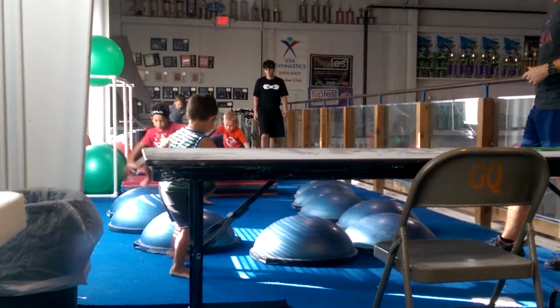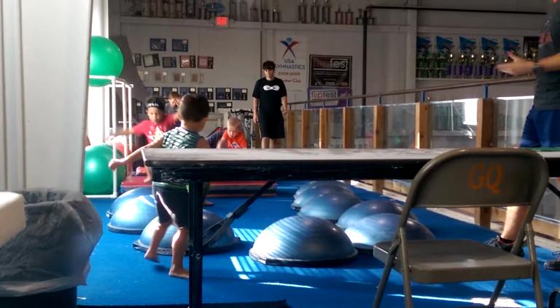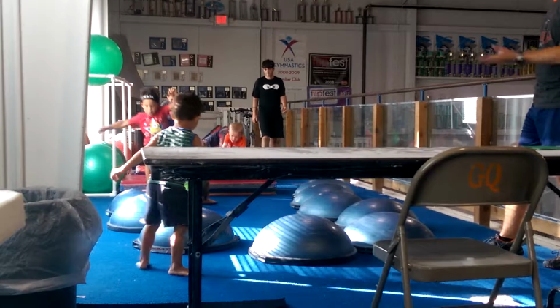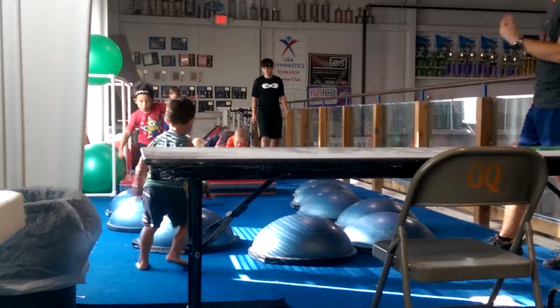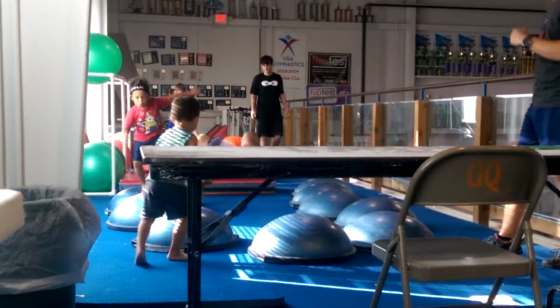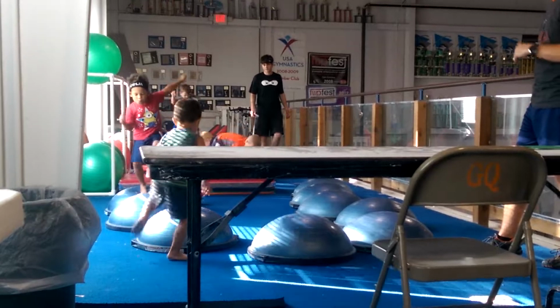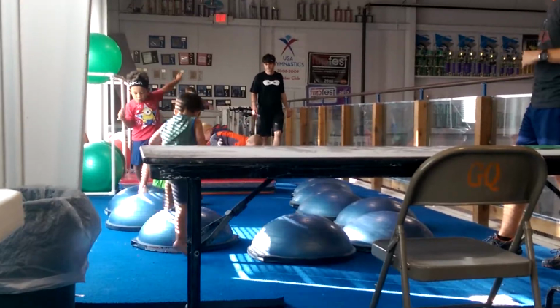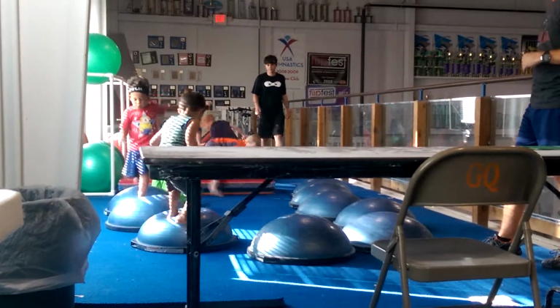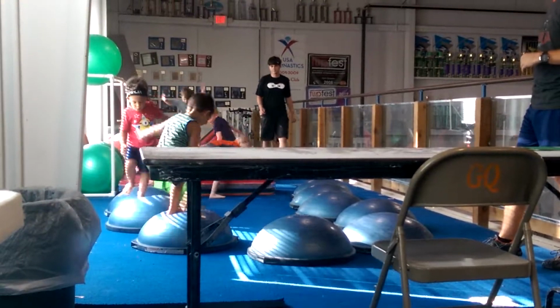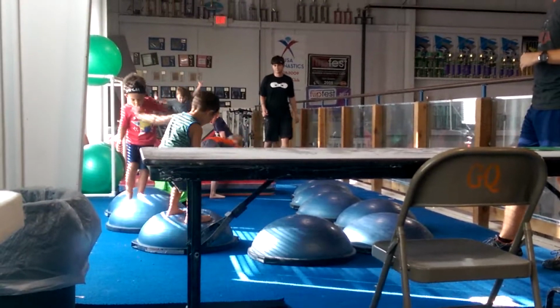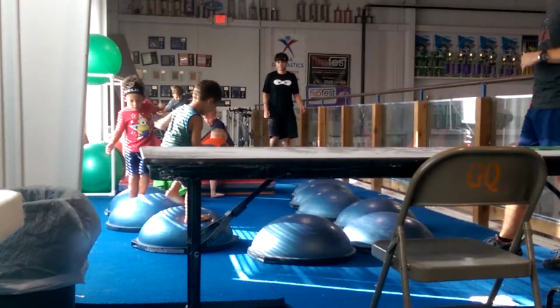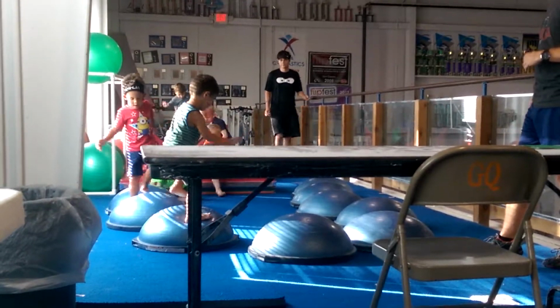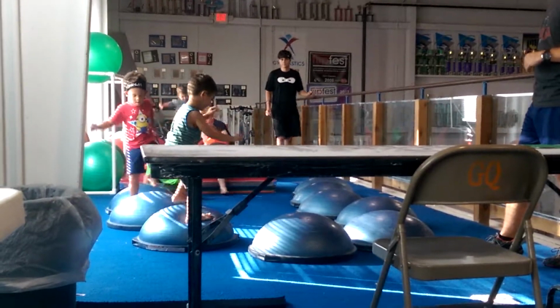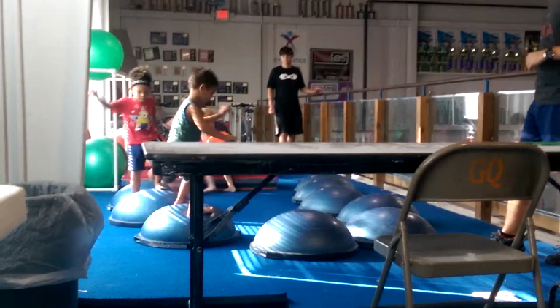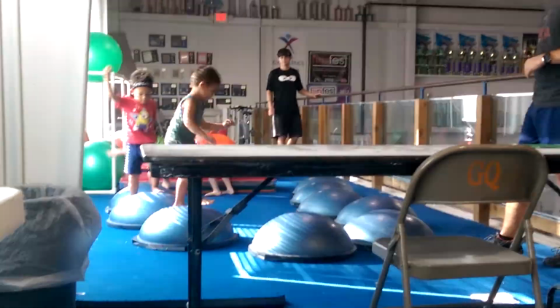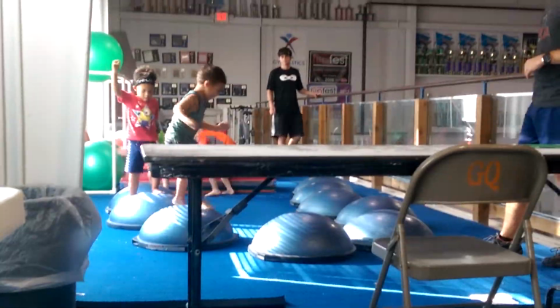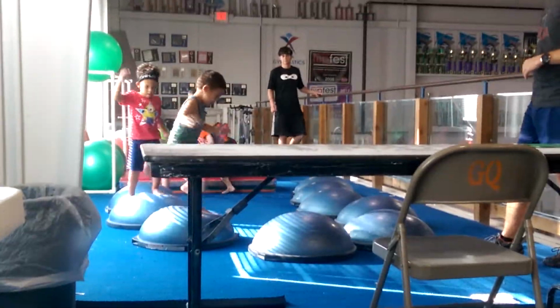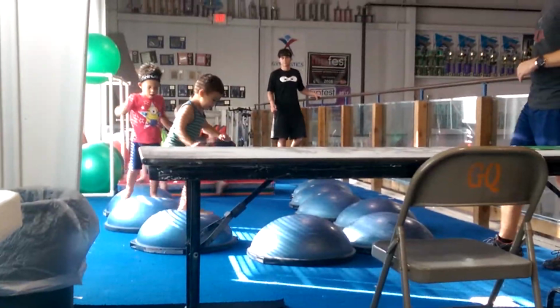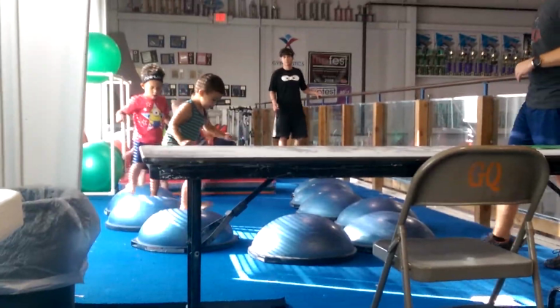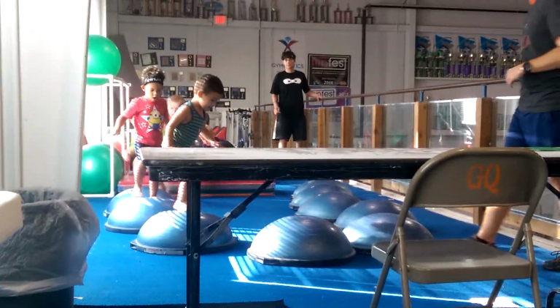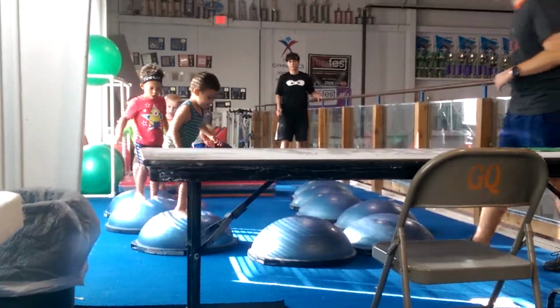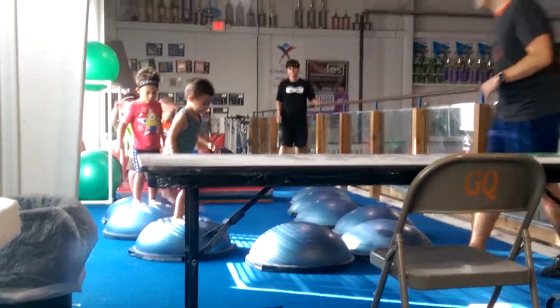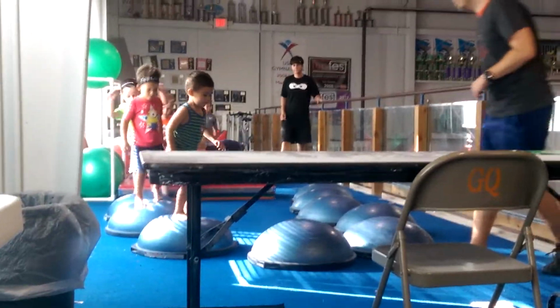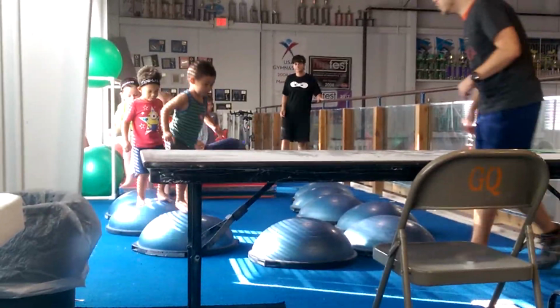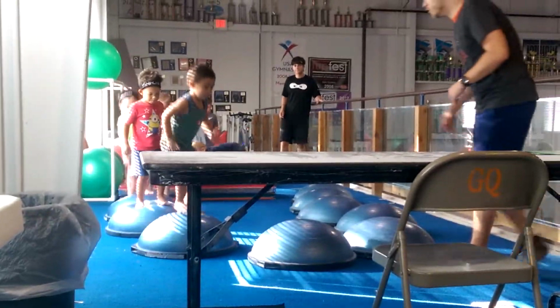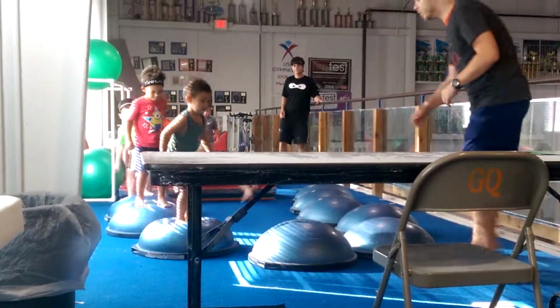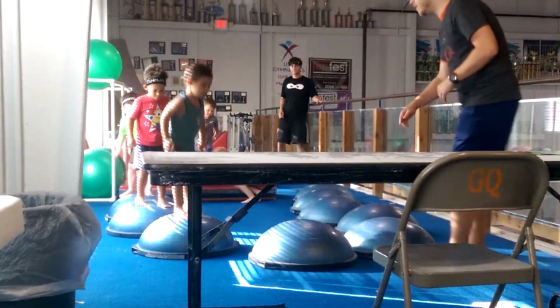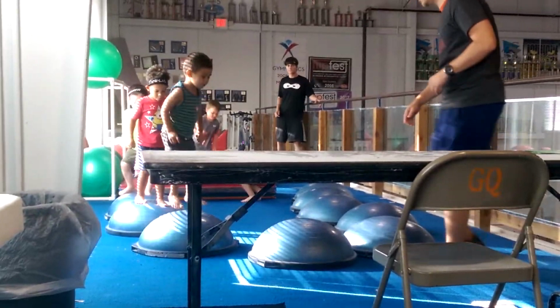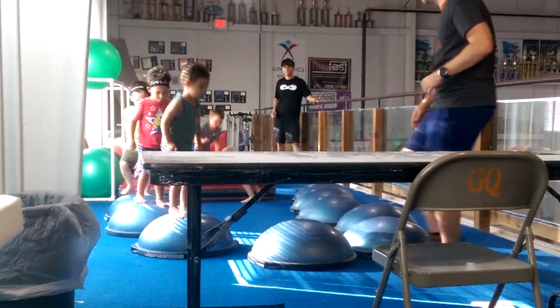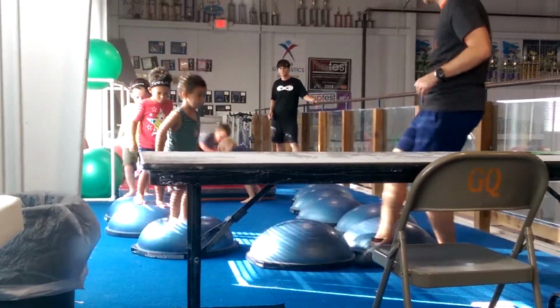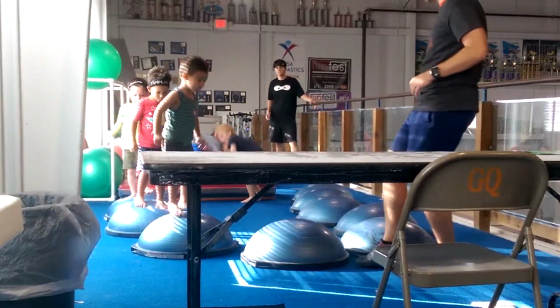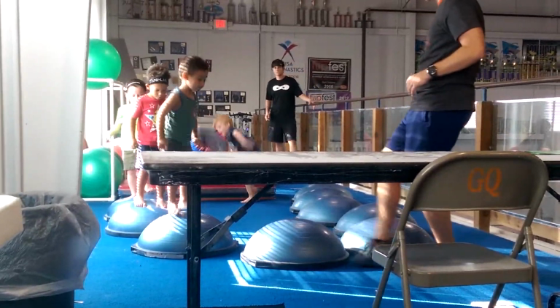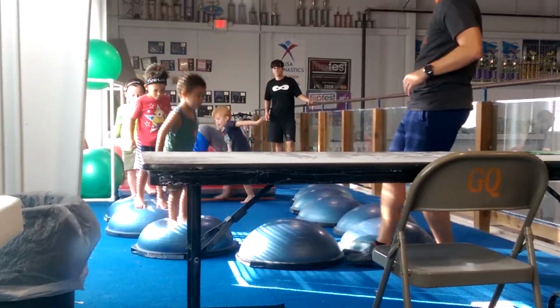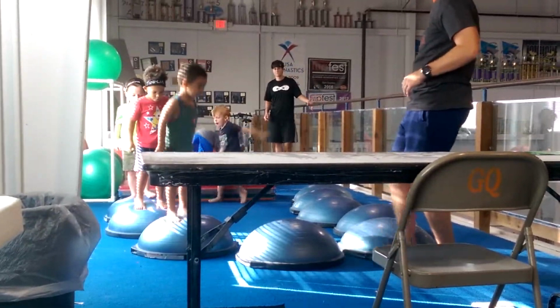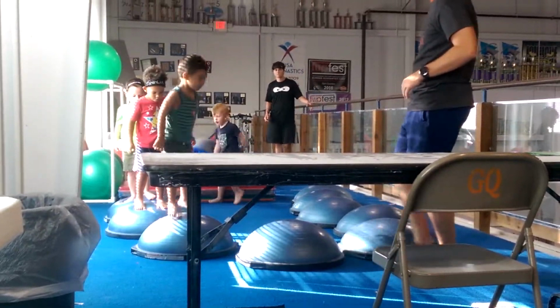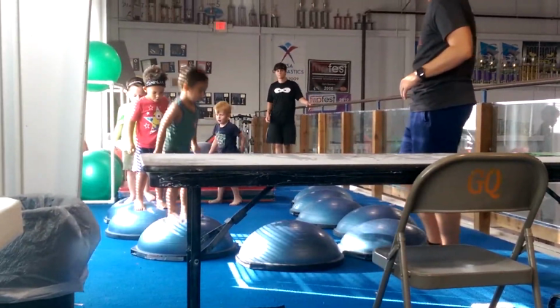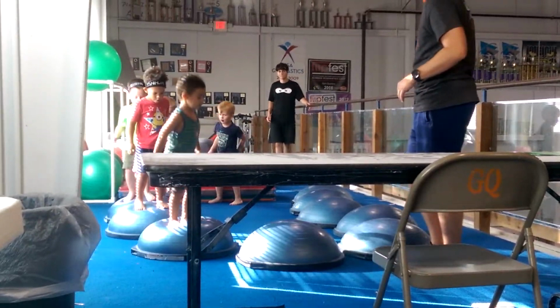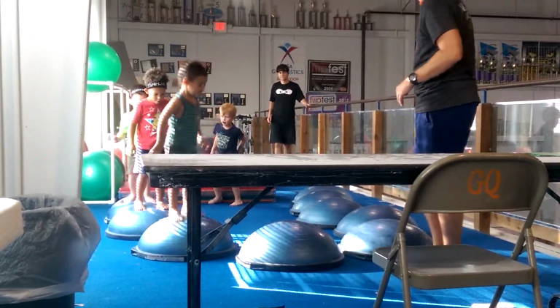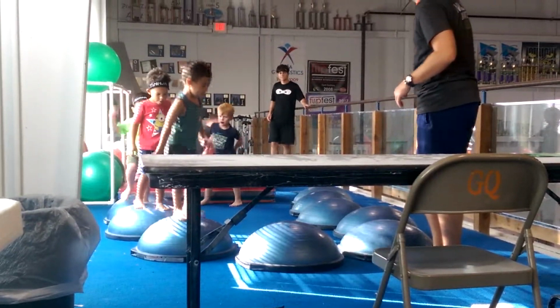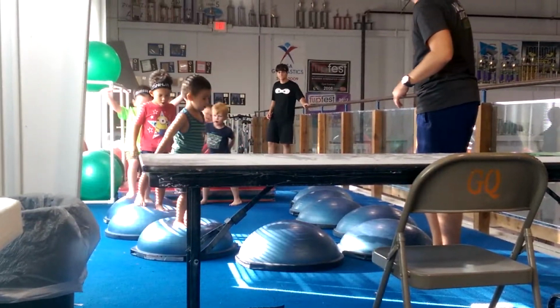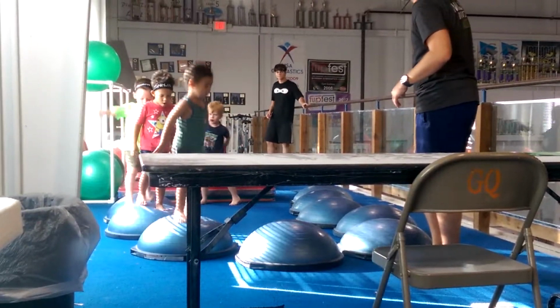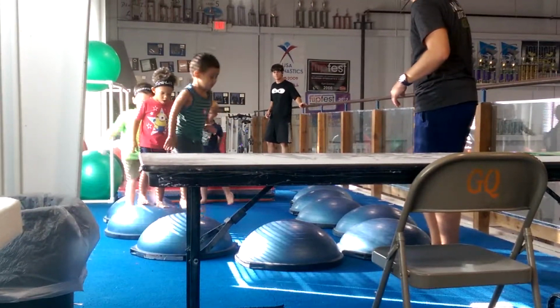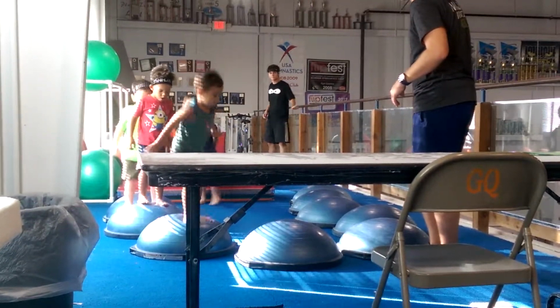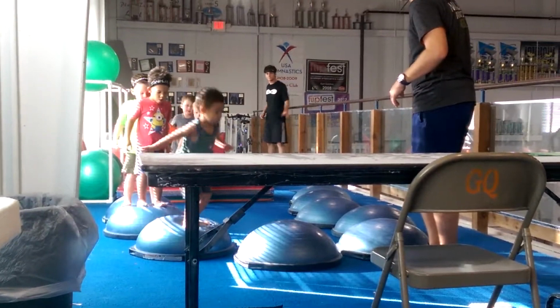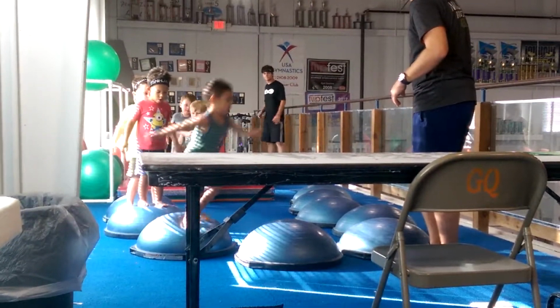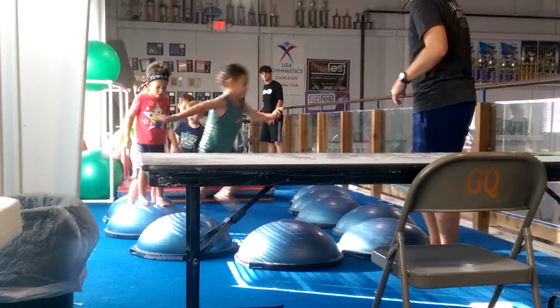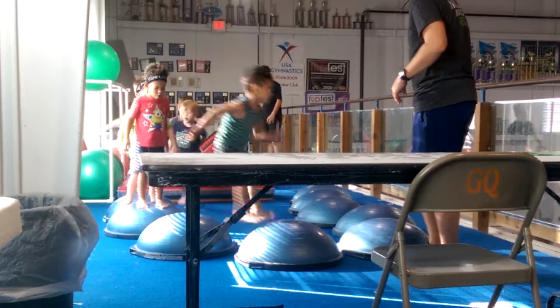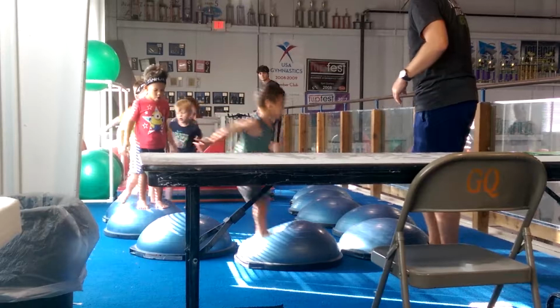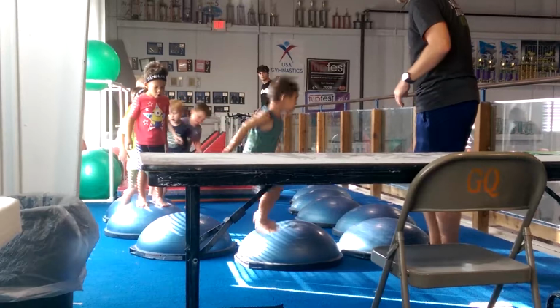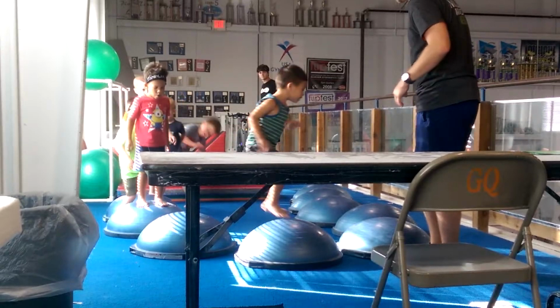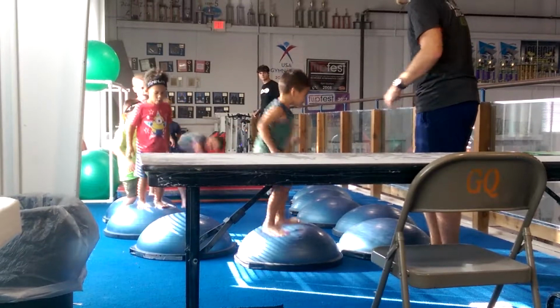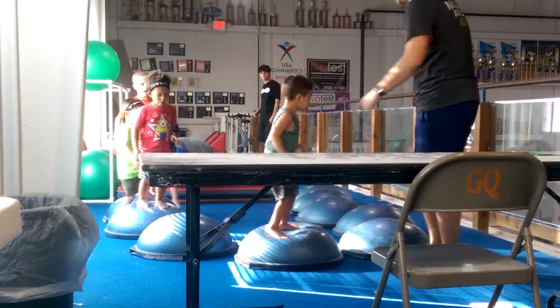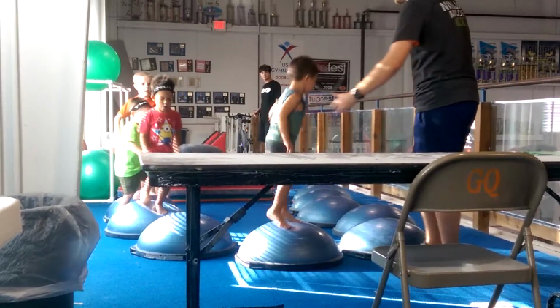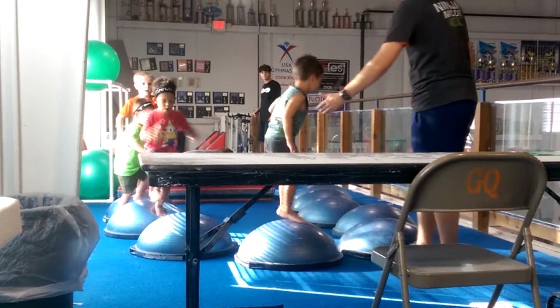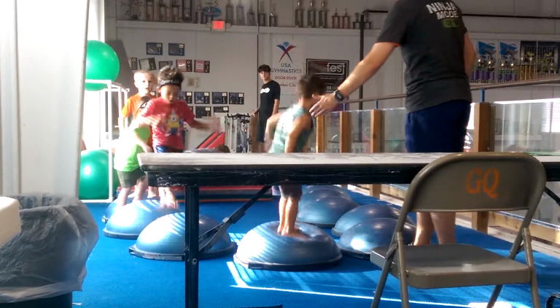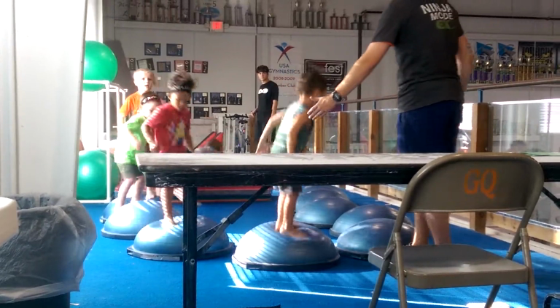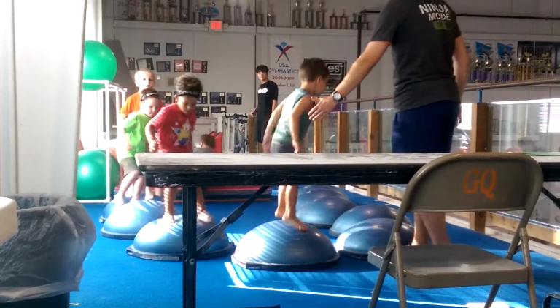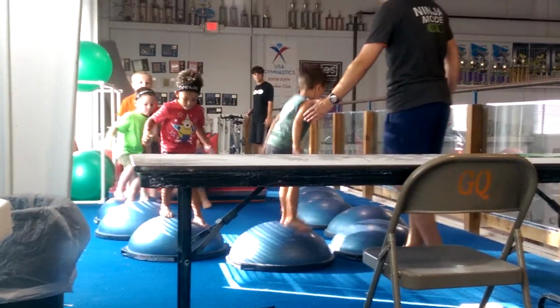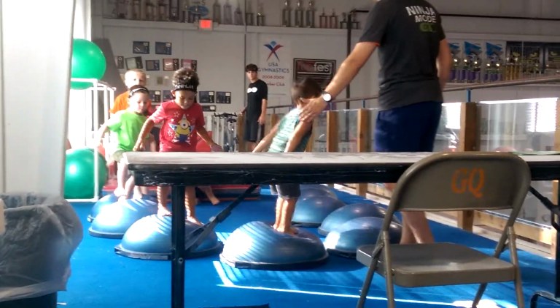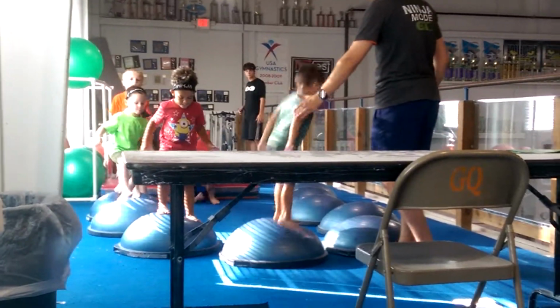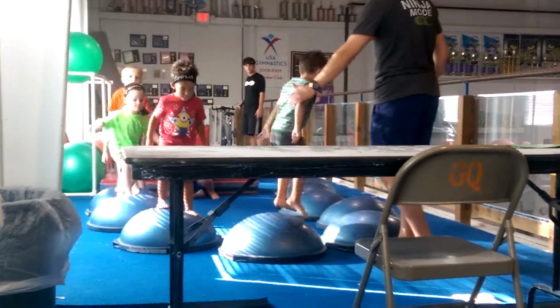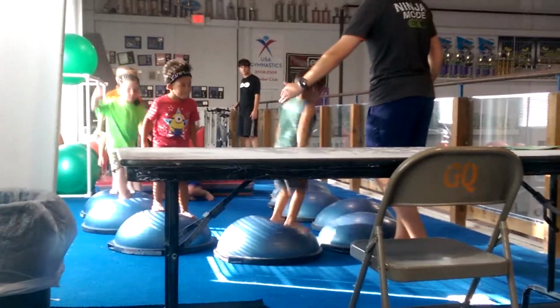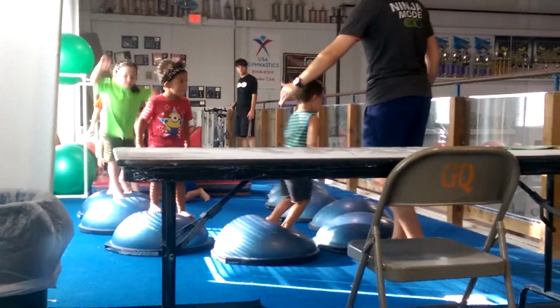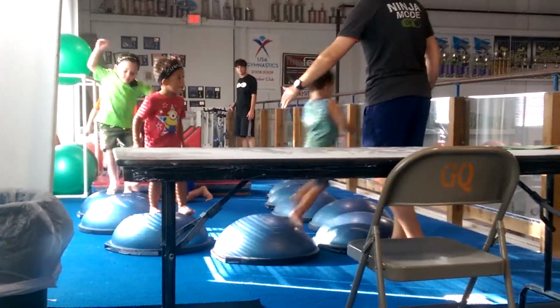That's okay. Ready? One, two, three. Jump to the turtle shell. Good. Happy jump on a real turtle shell.